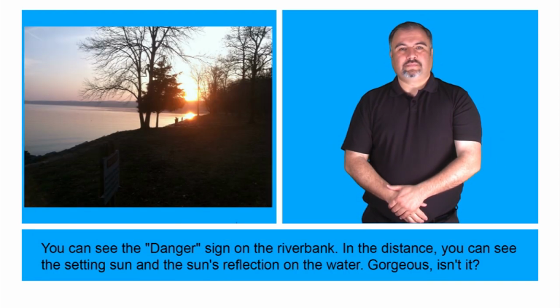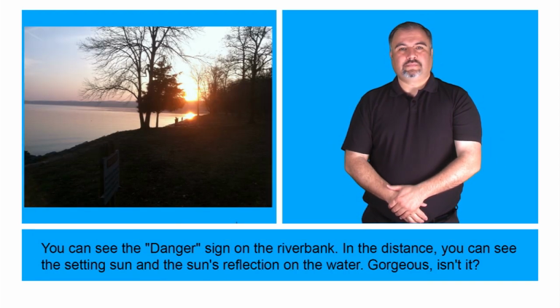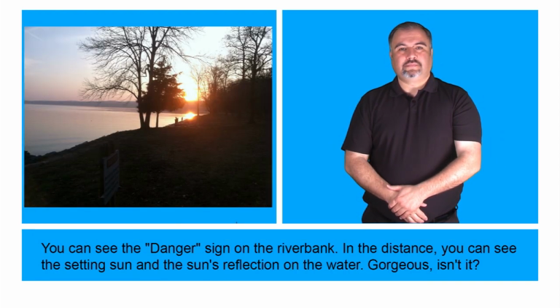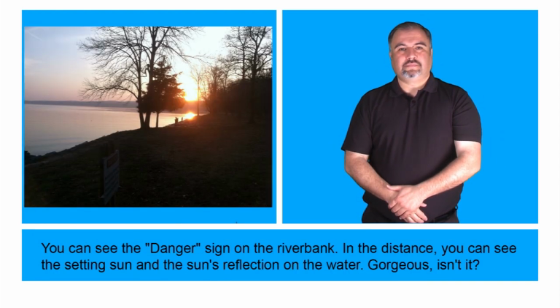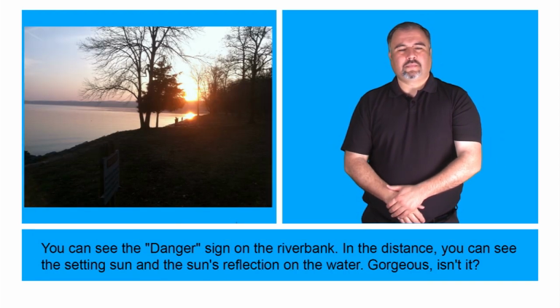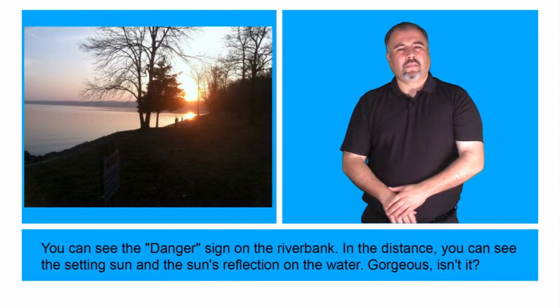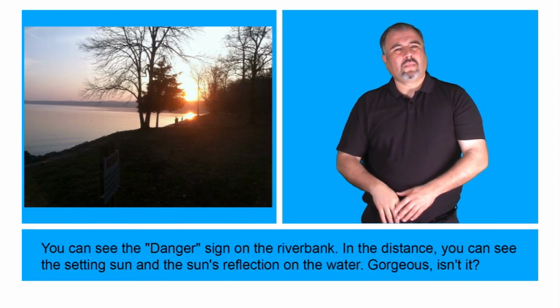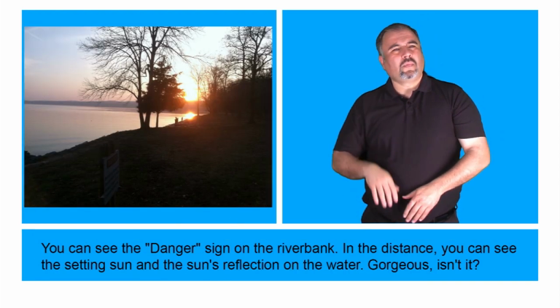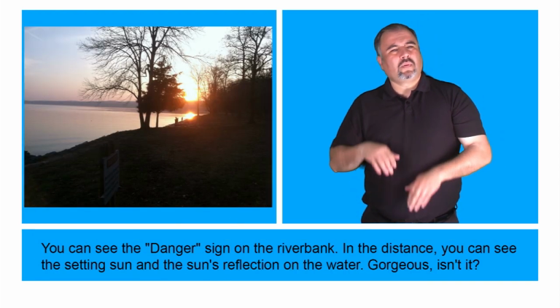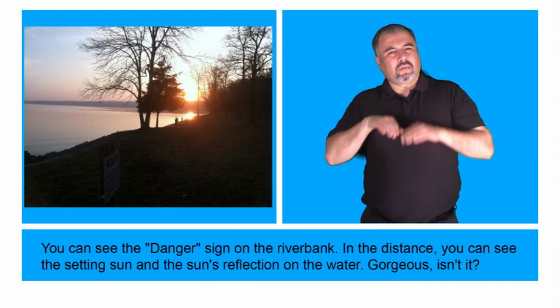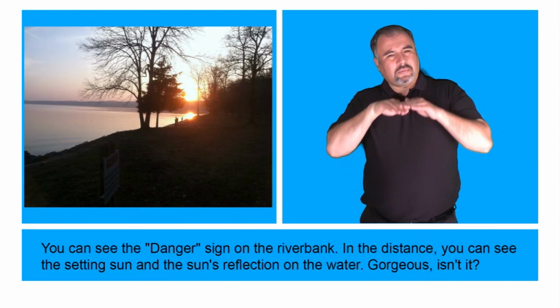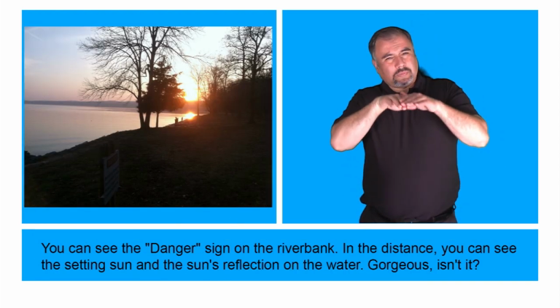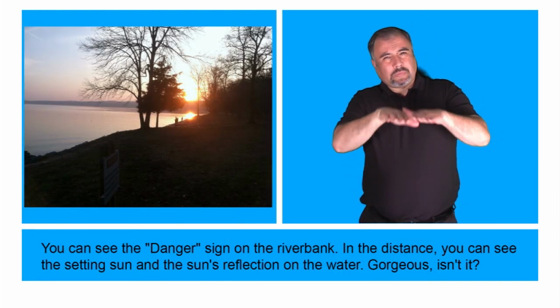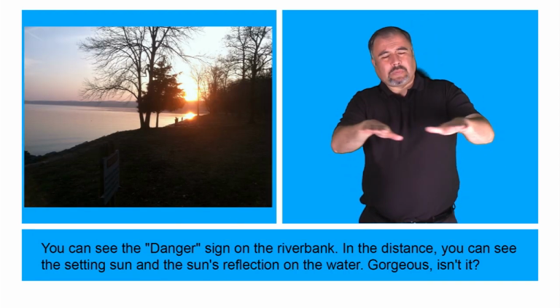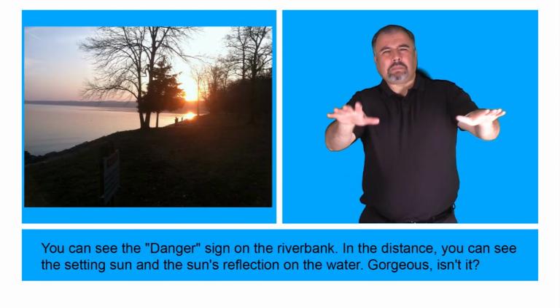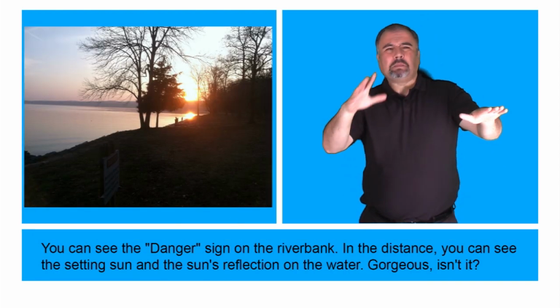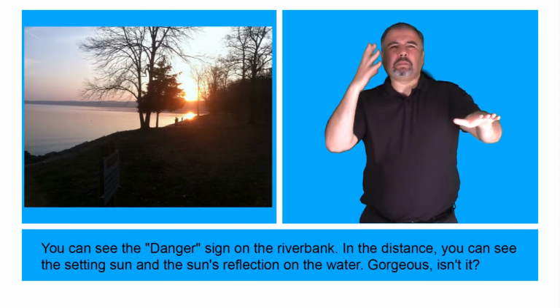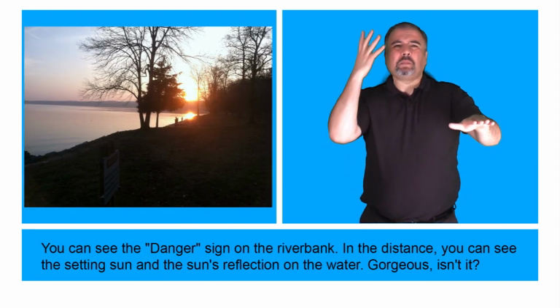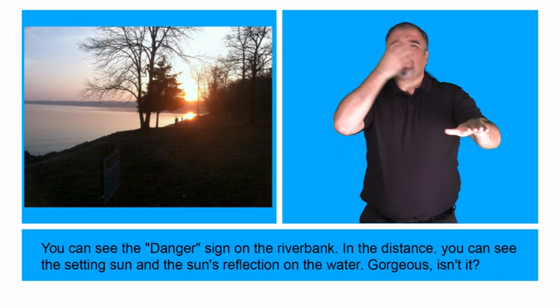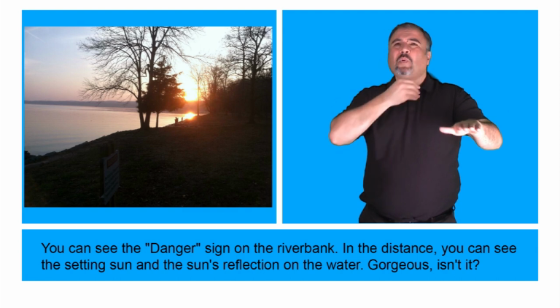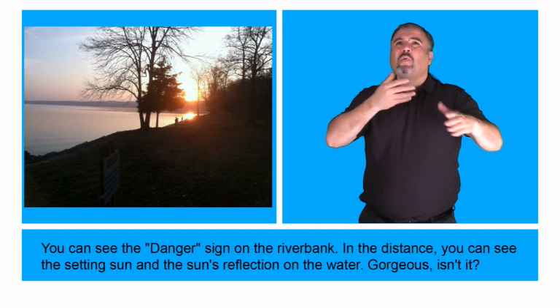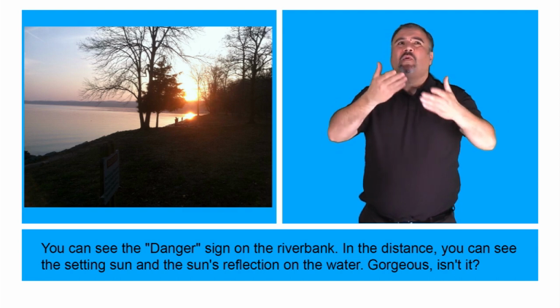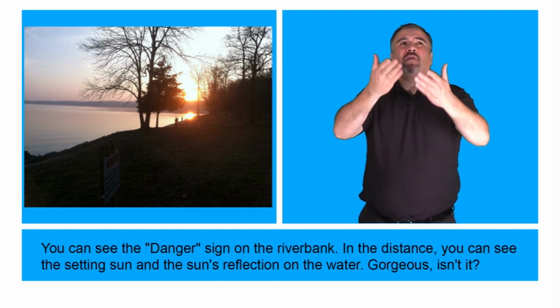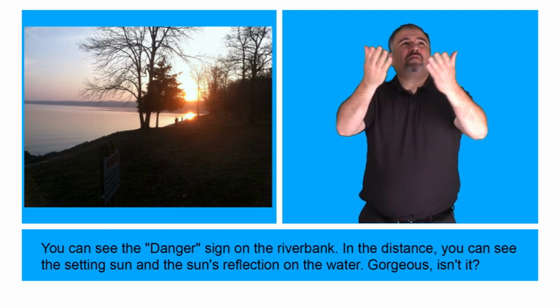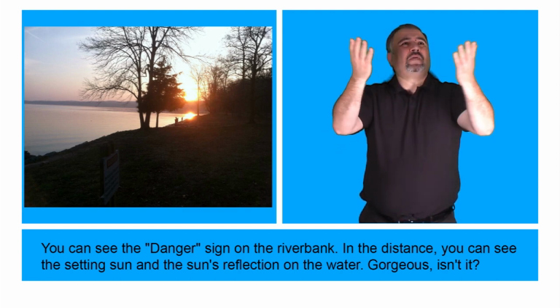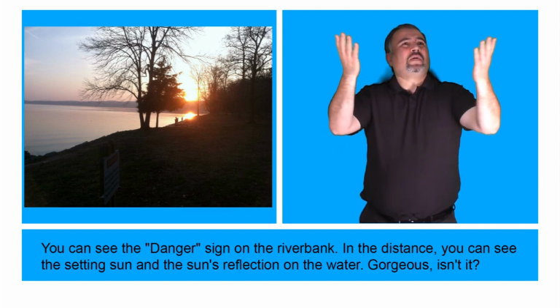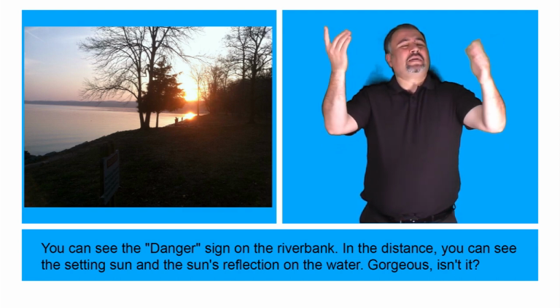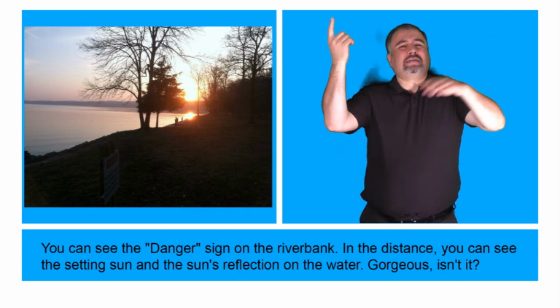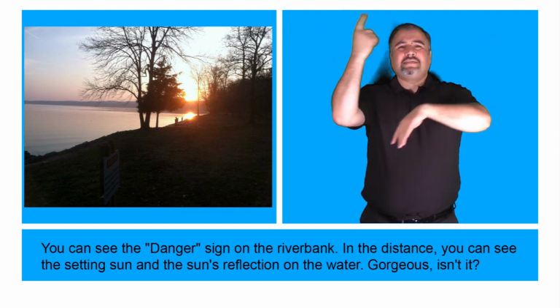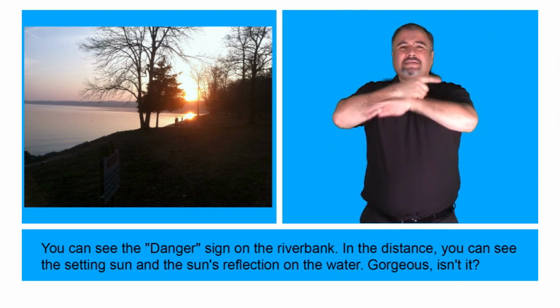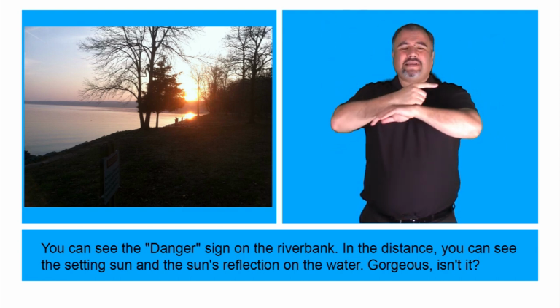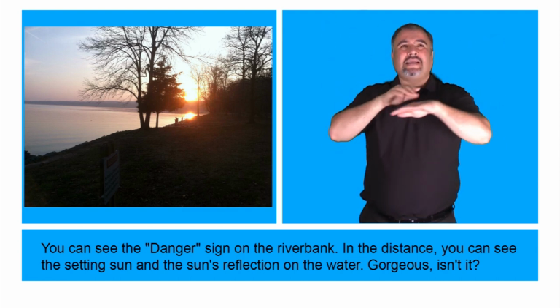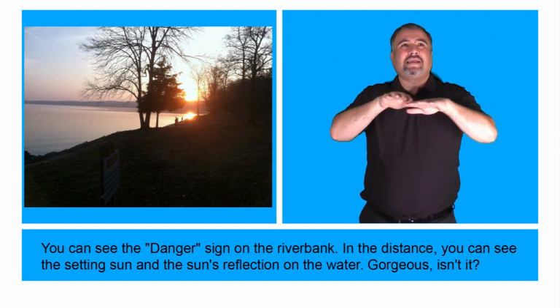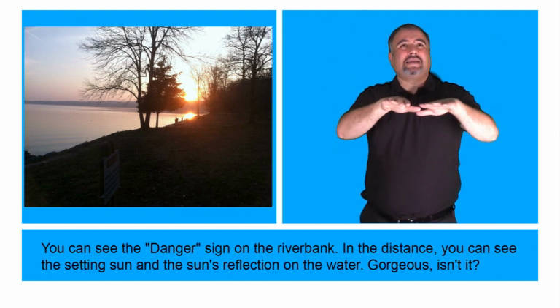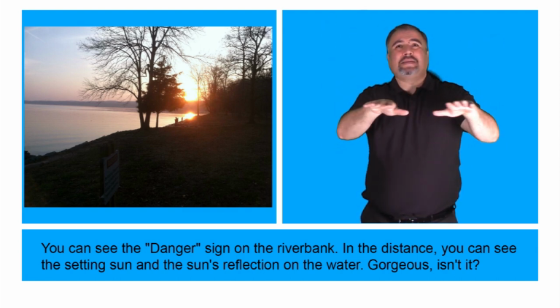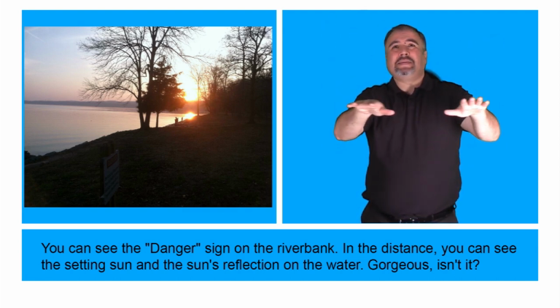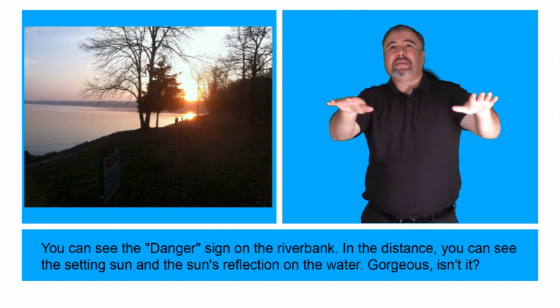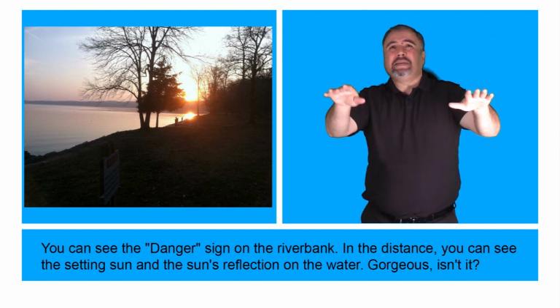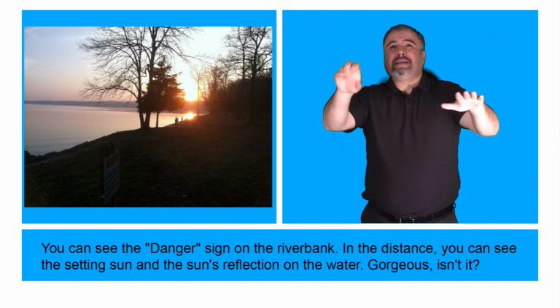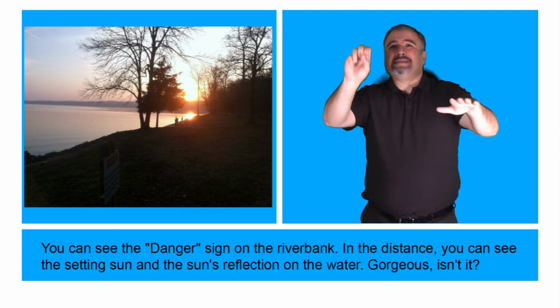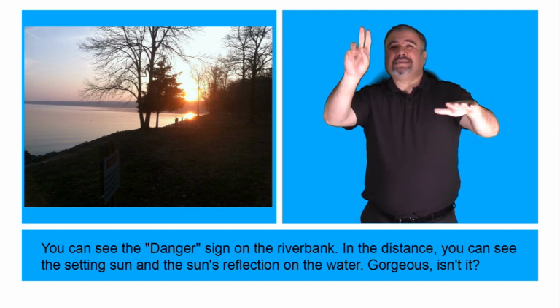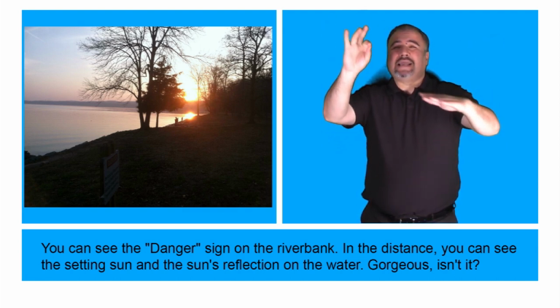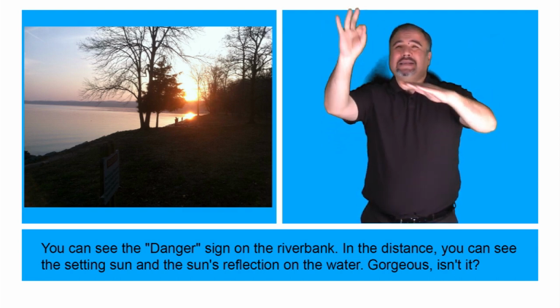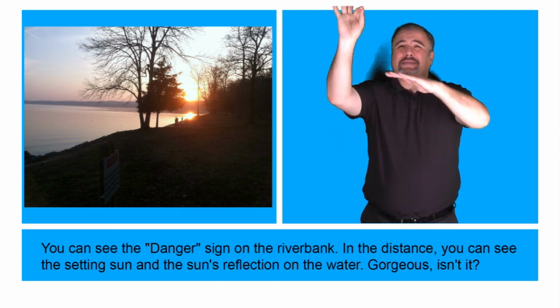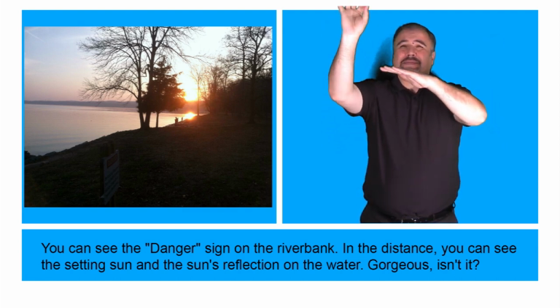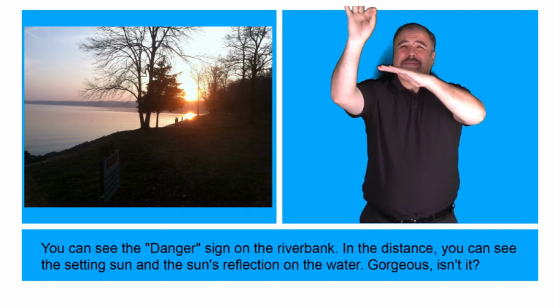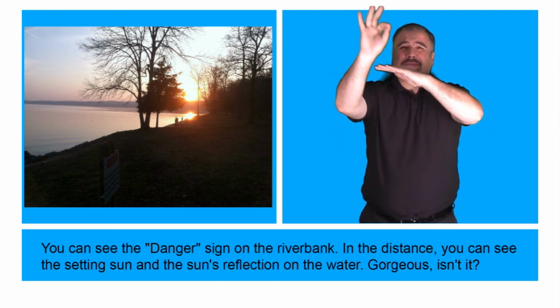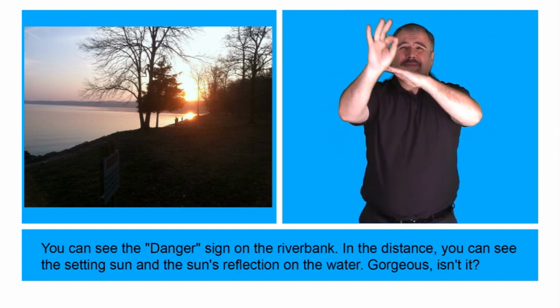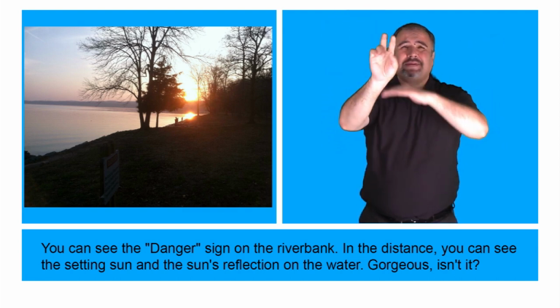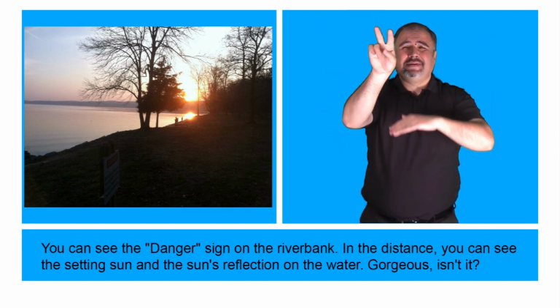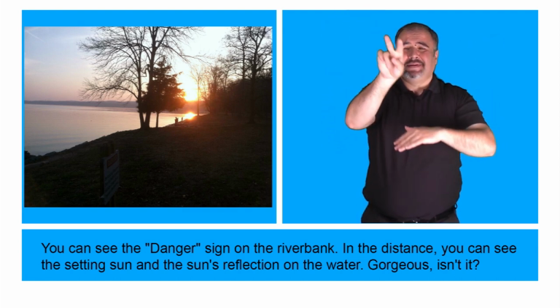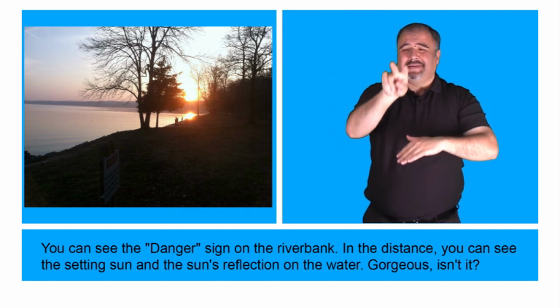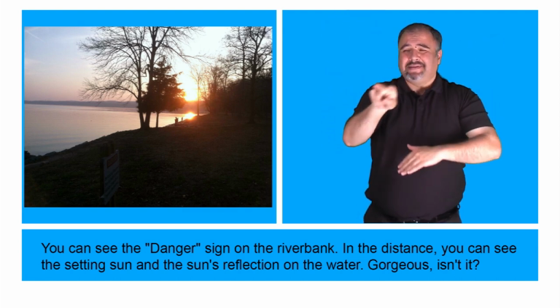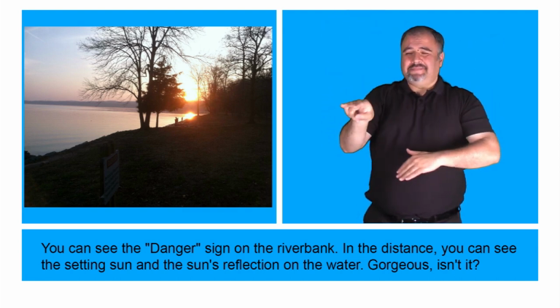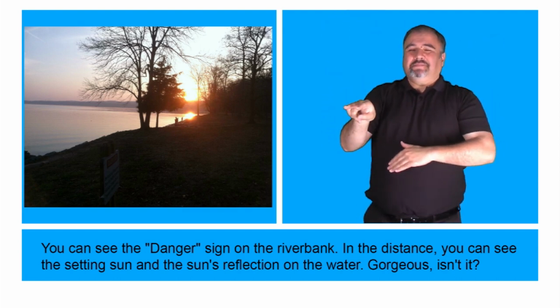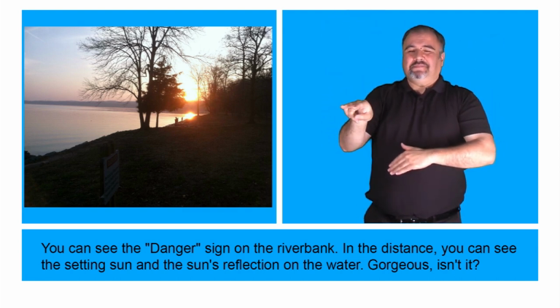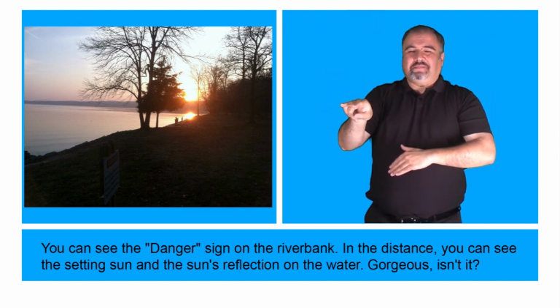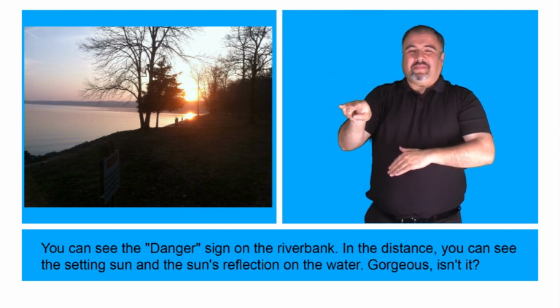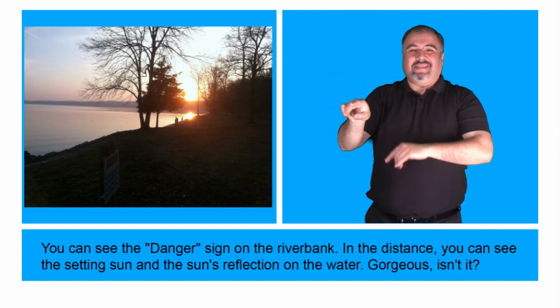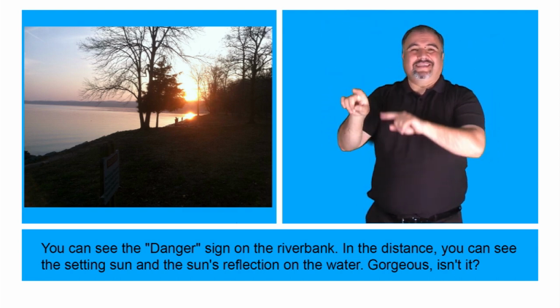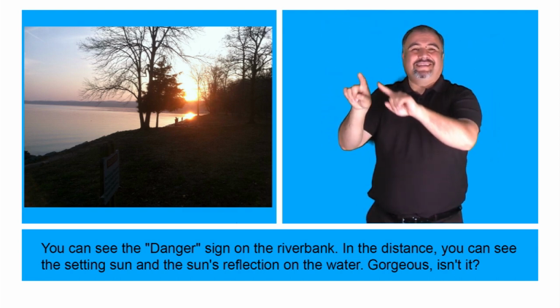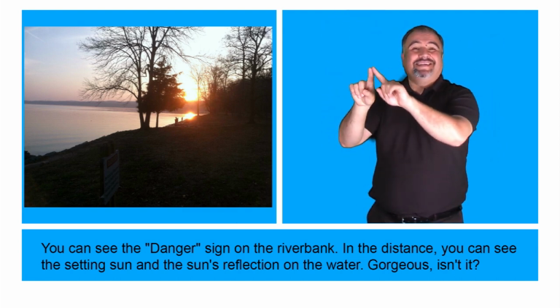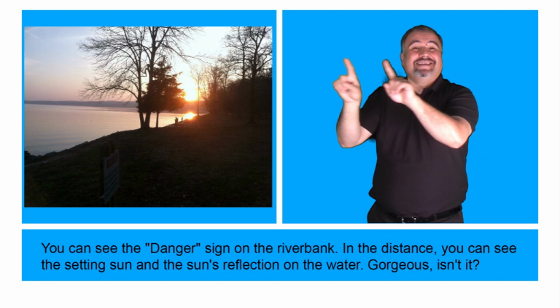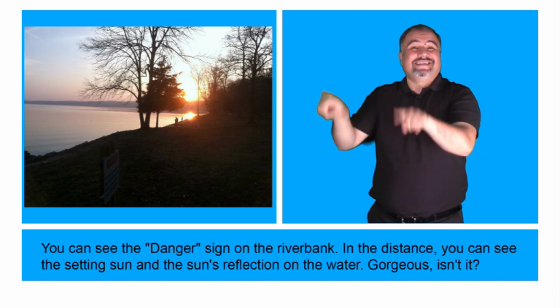You can see the danger sign on the riverbank. In the distance, you can see the setting sun and the sun's reflection on the water. Gorgeous, isn't it?